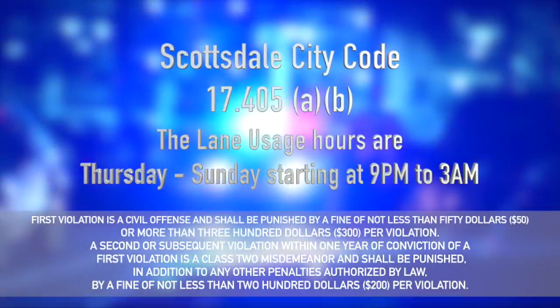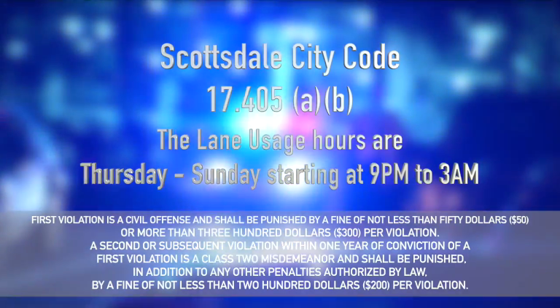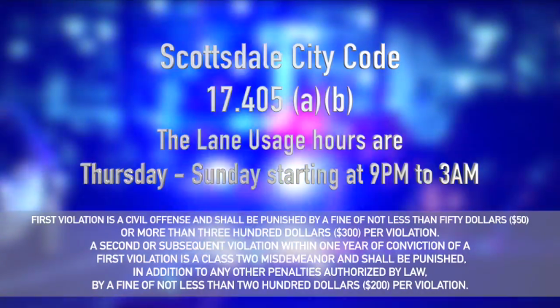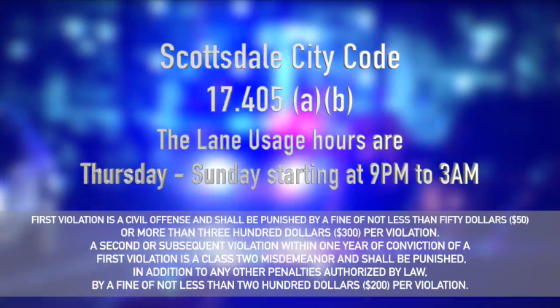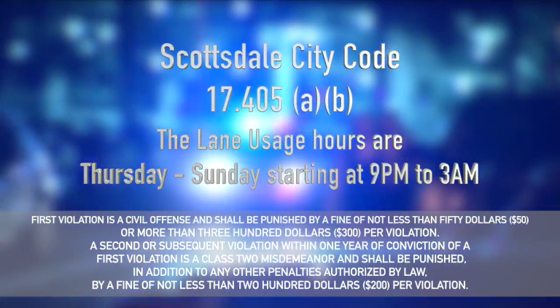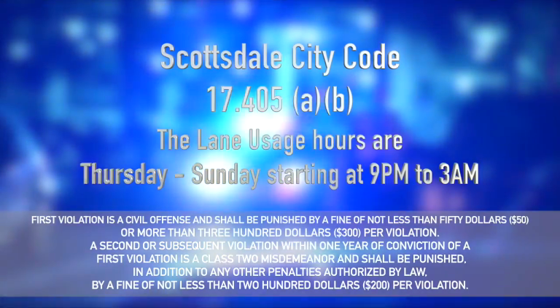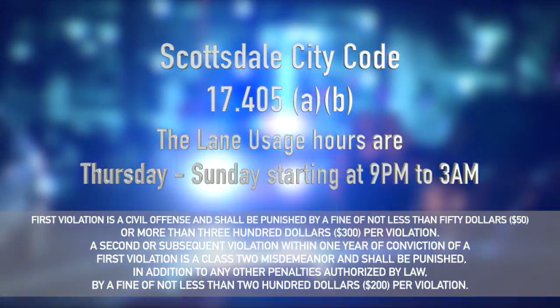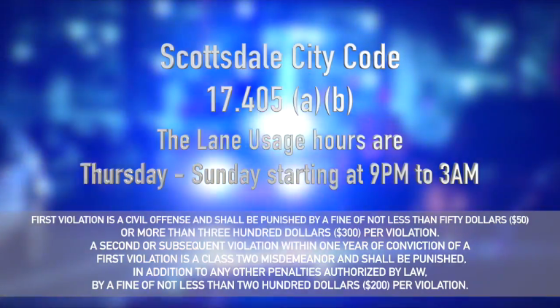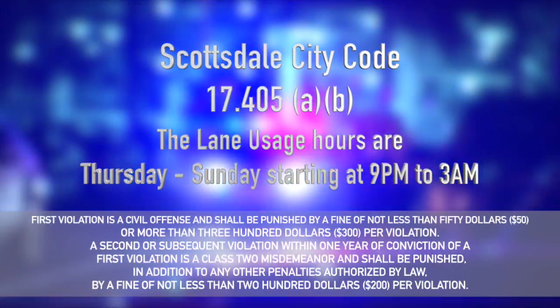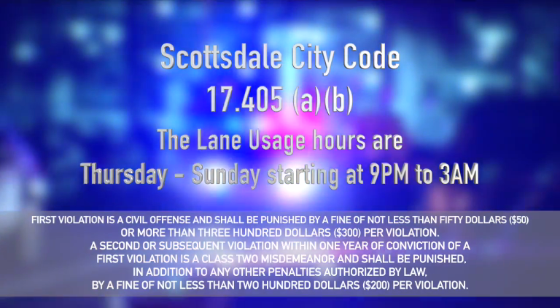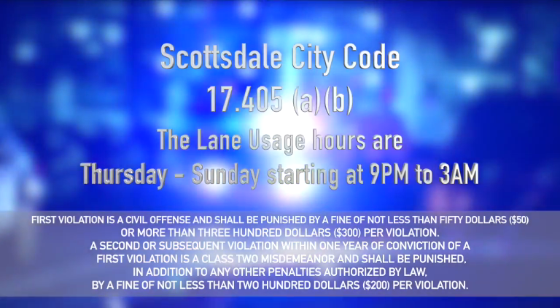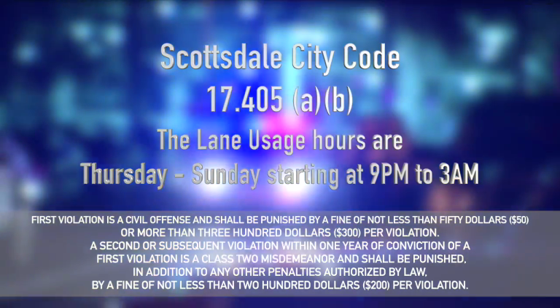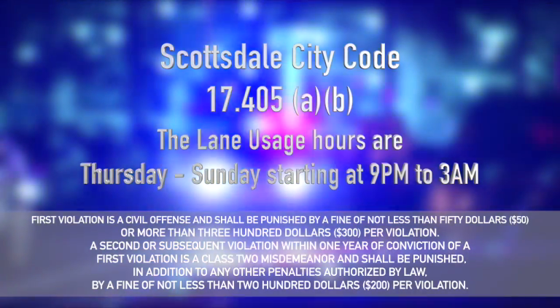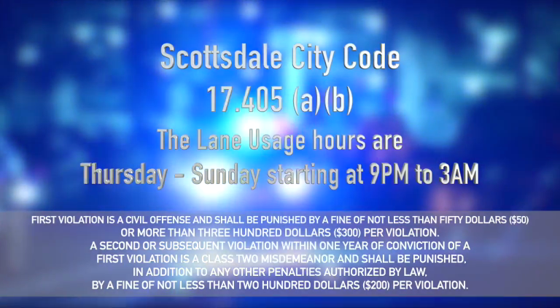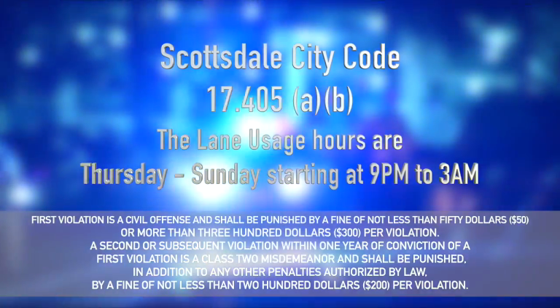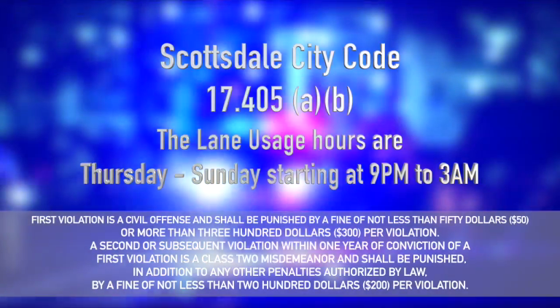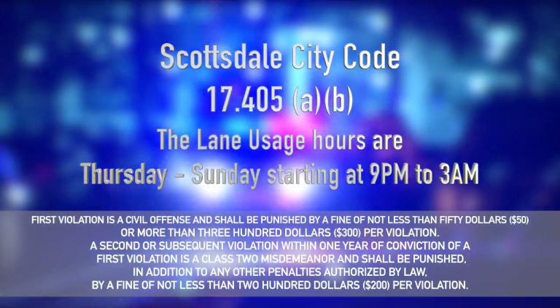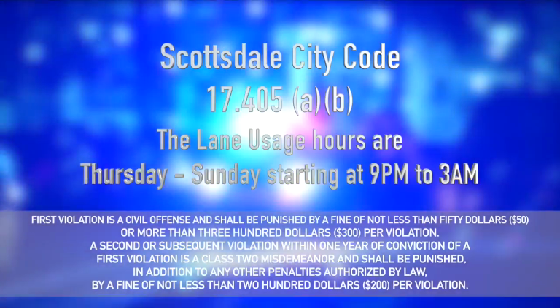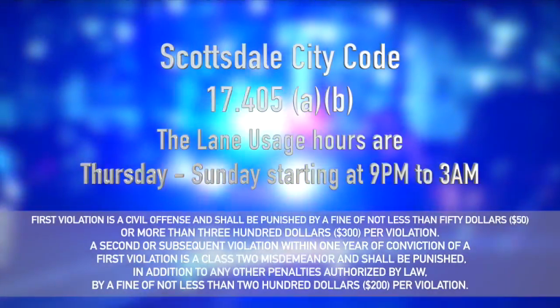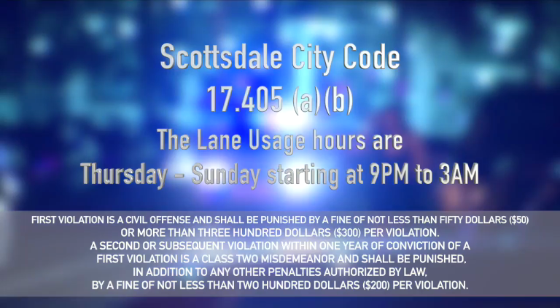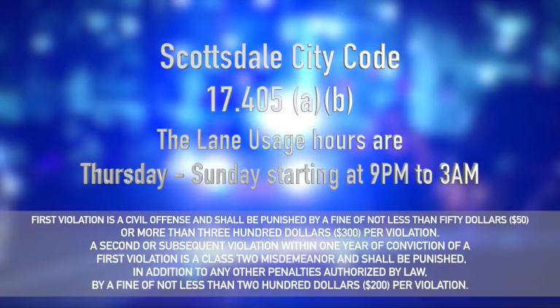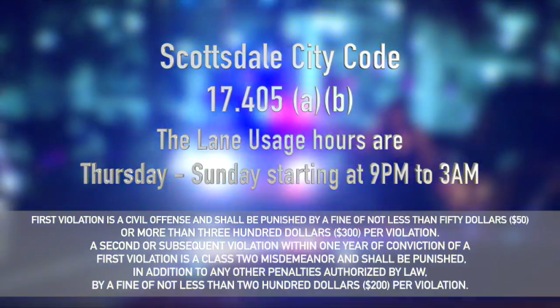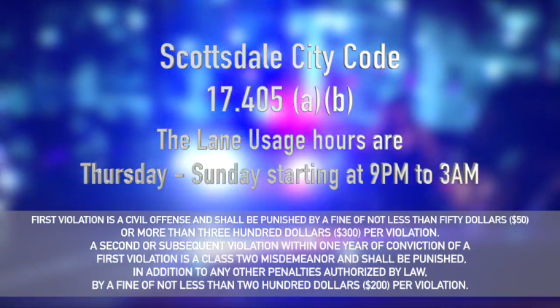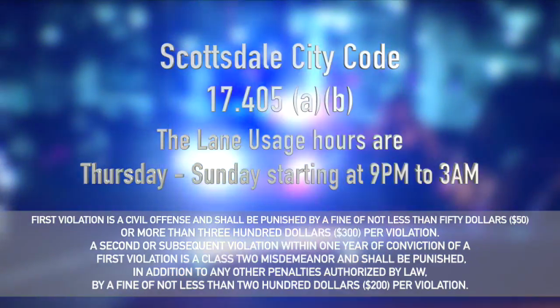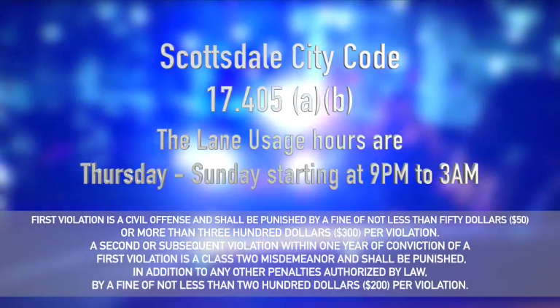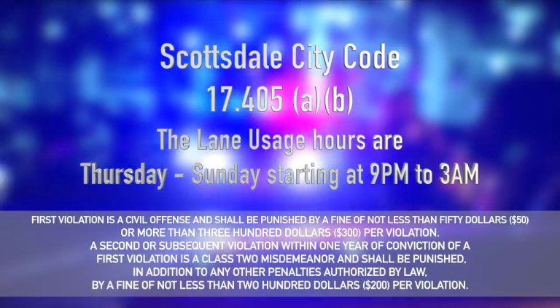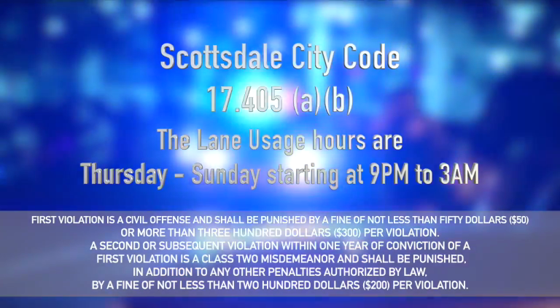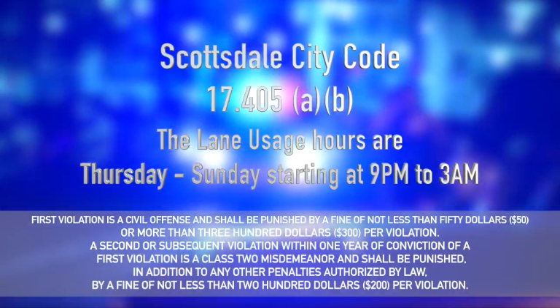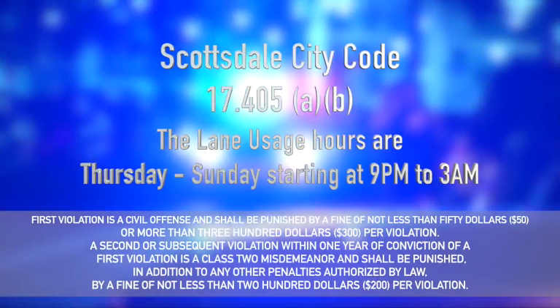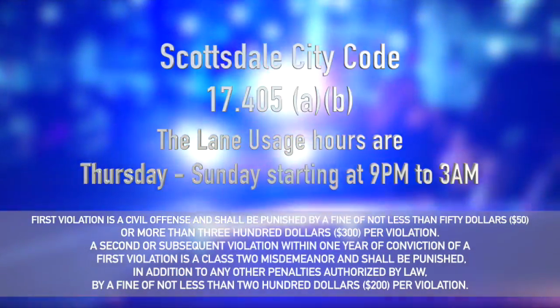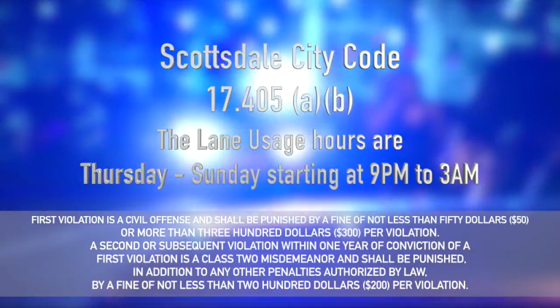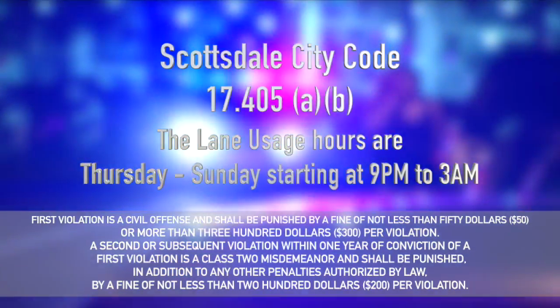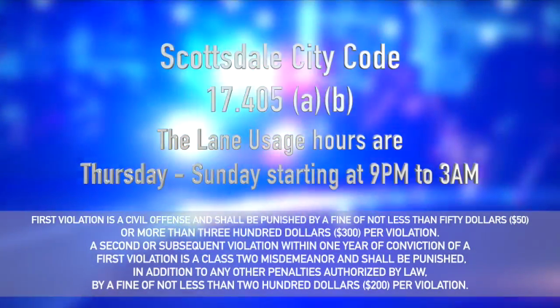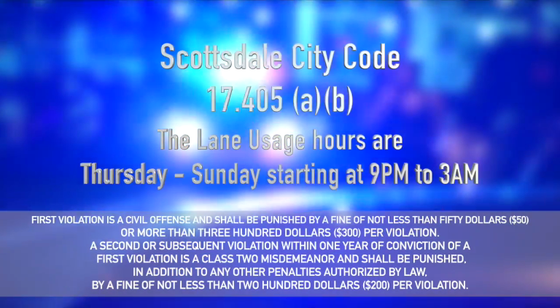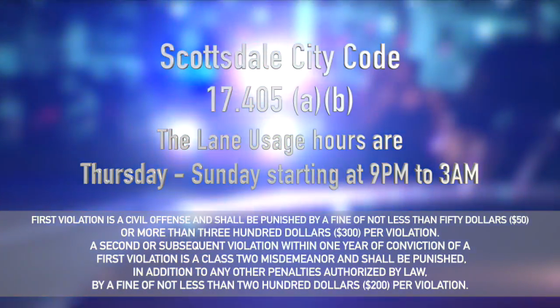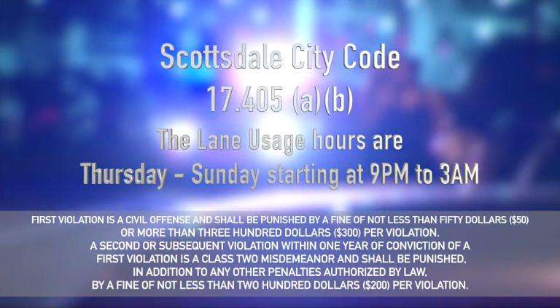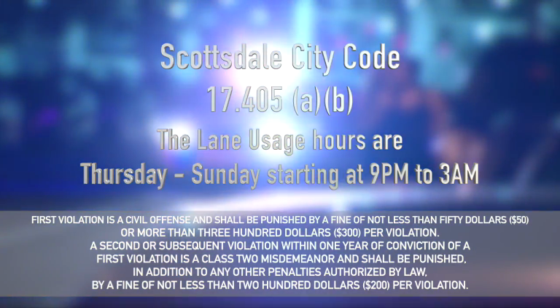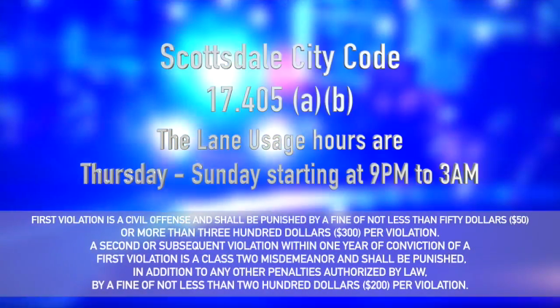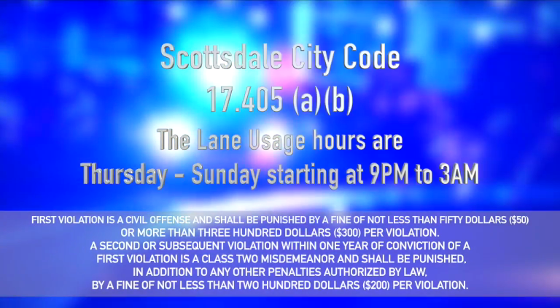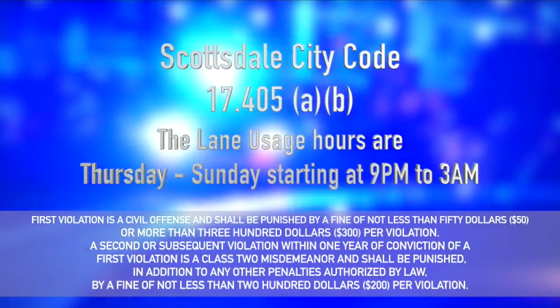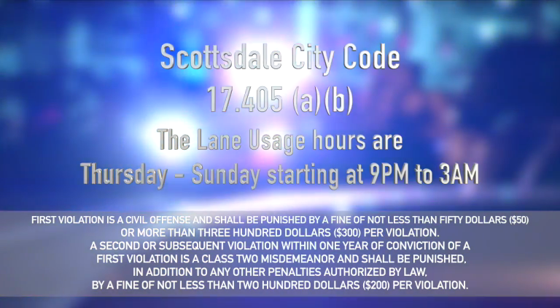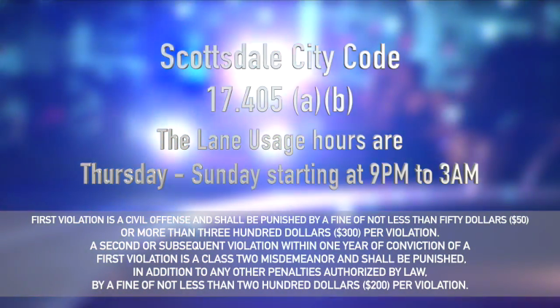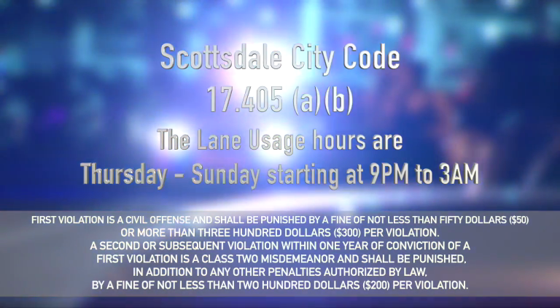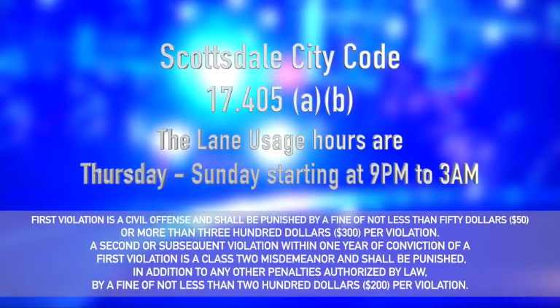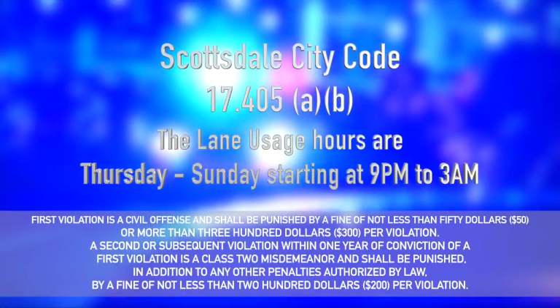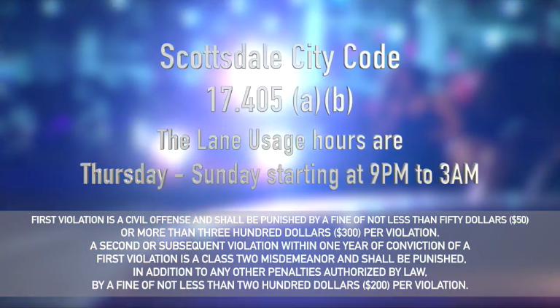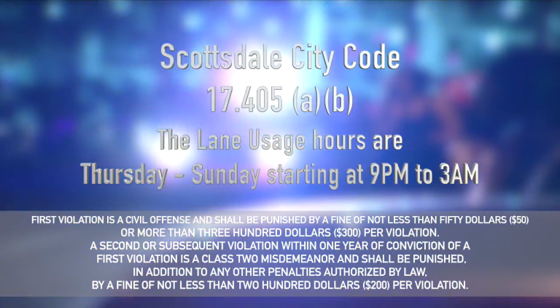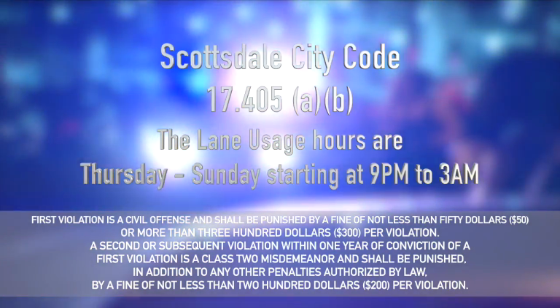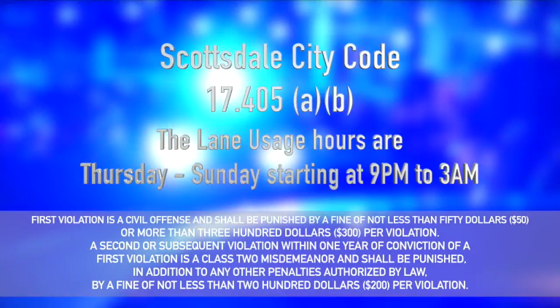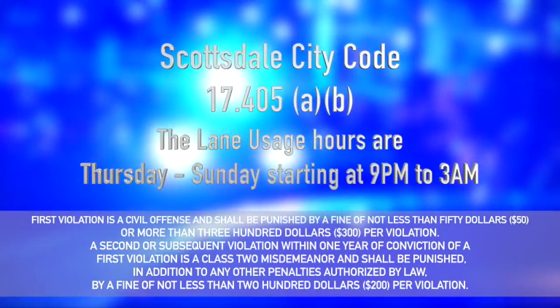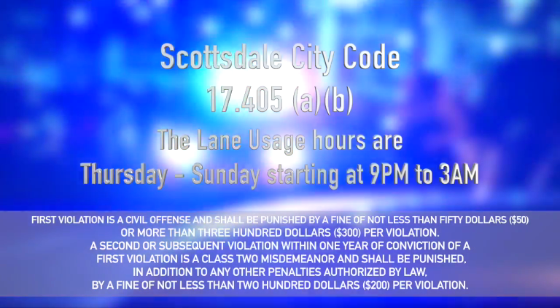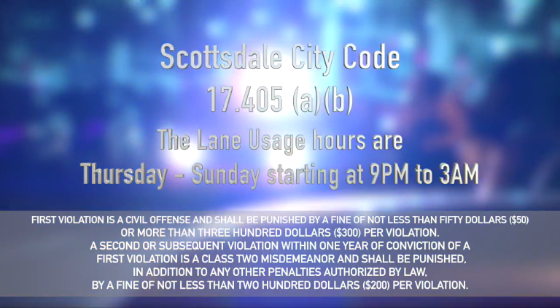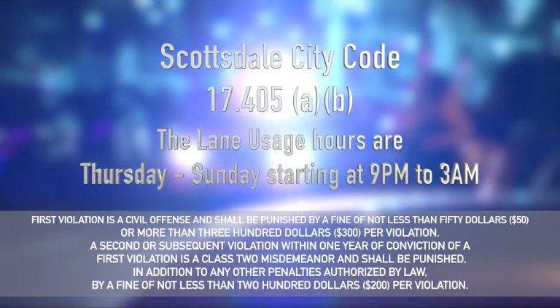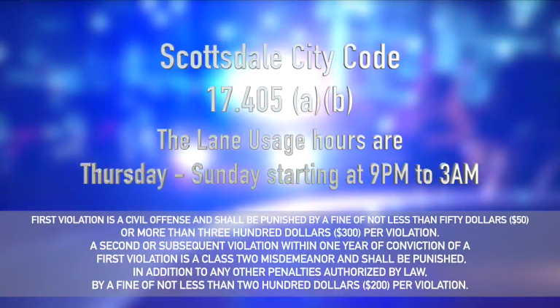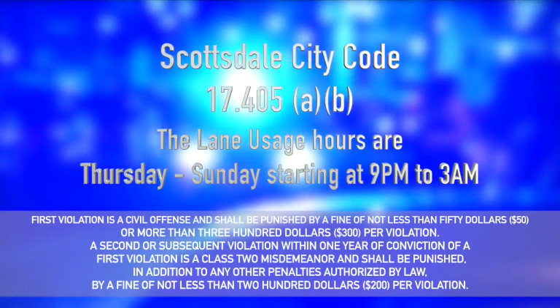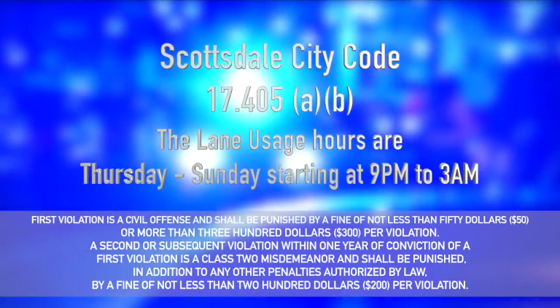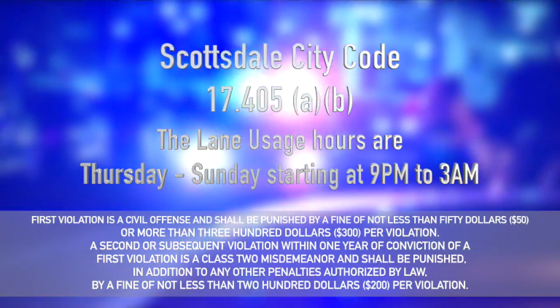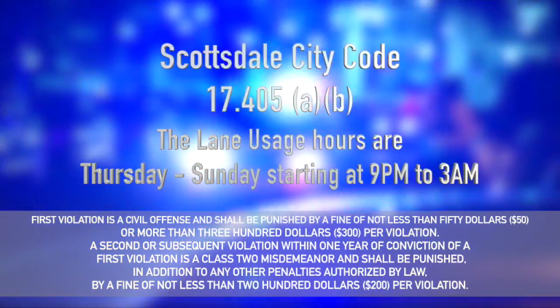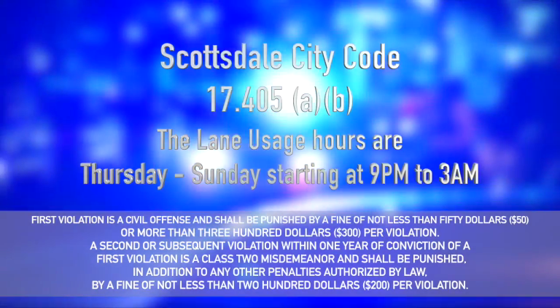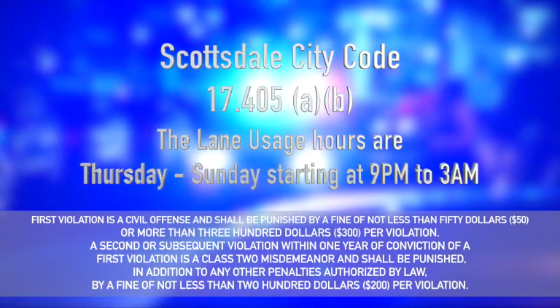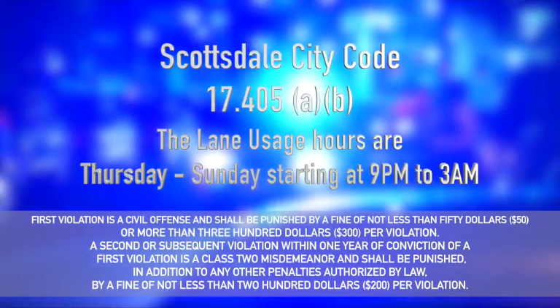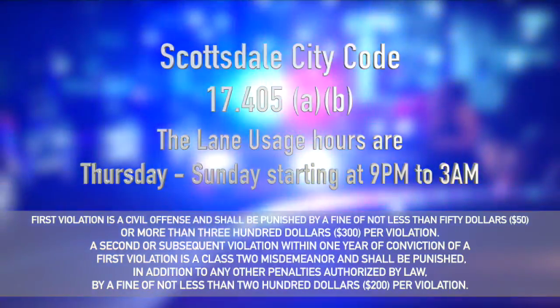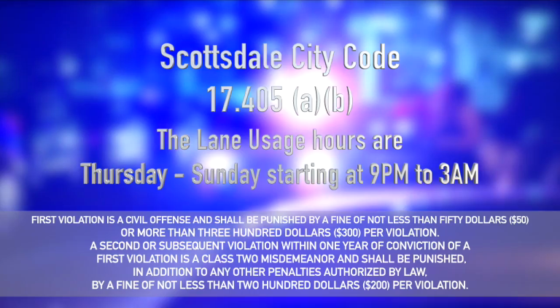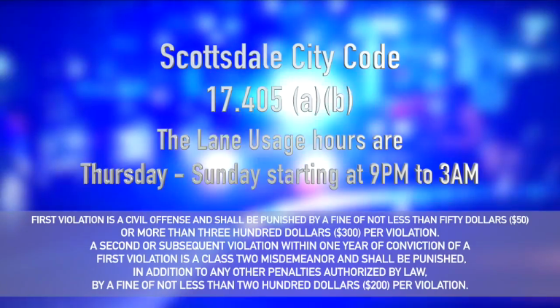The lane usage hours are Thursday through Sunday, starting at 9:00 p.m. to 3:00 a.m.